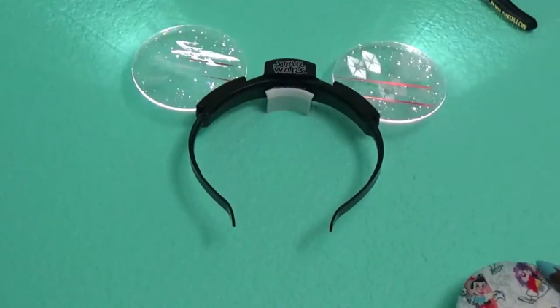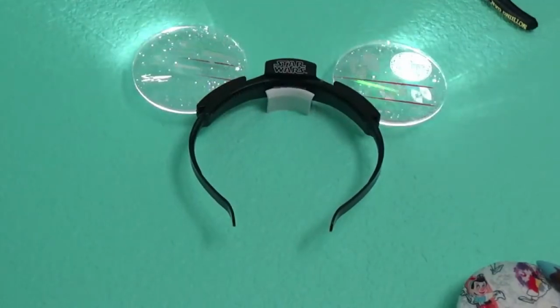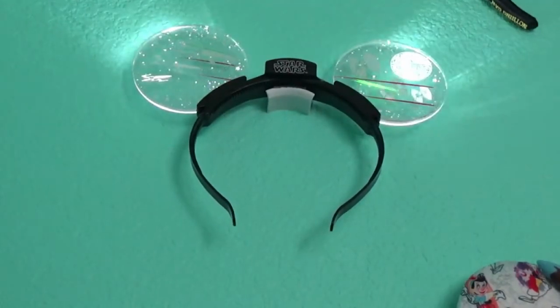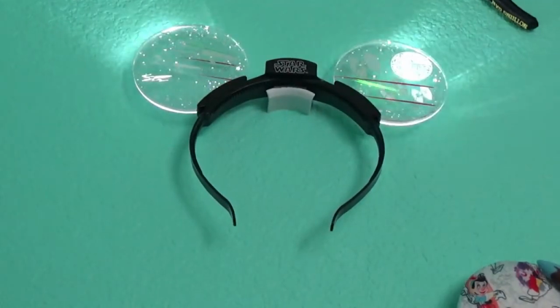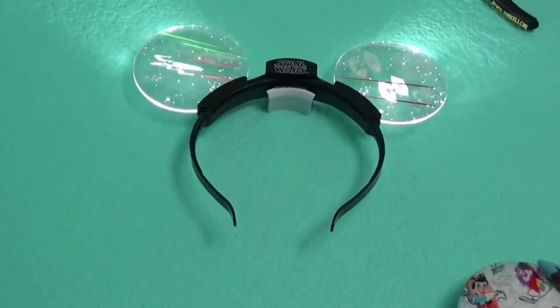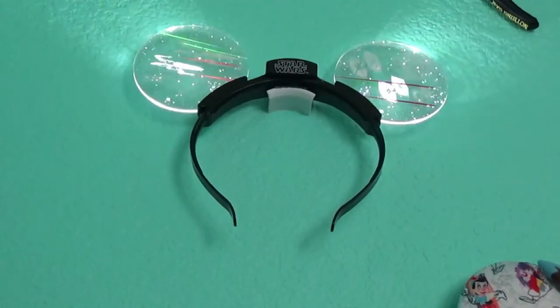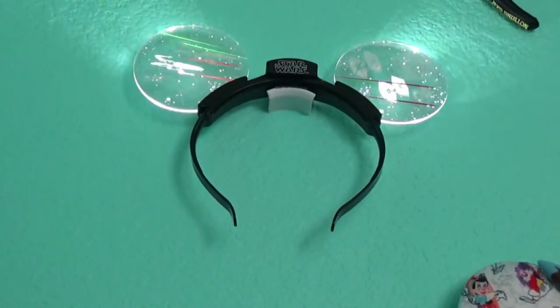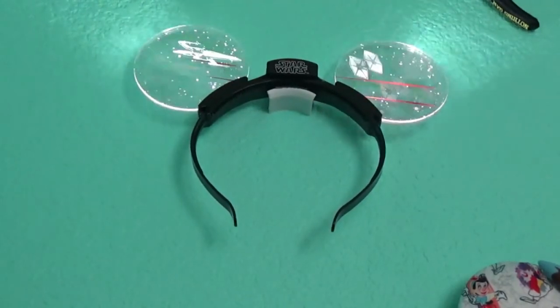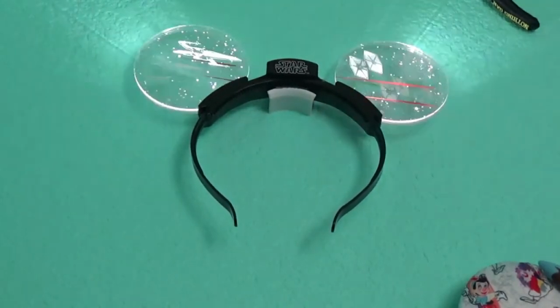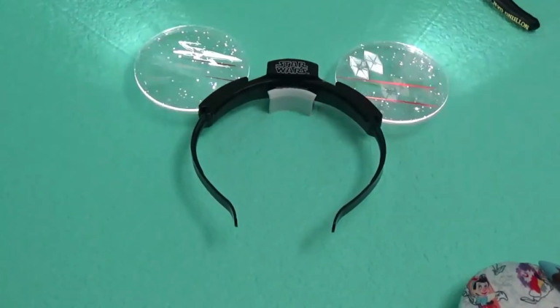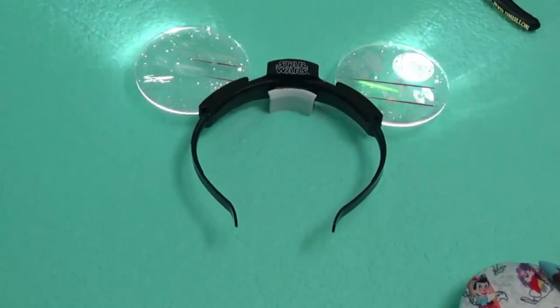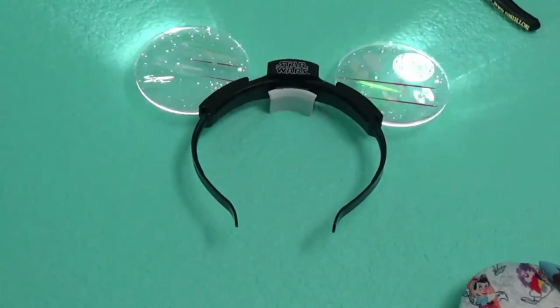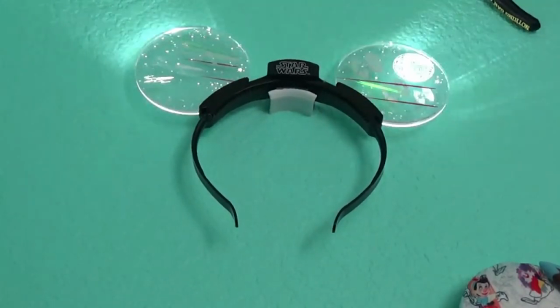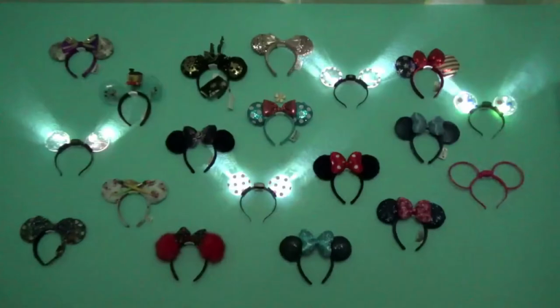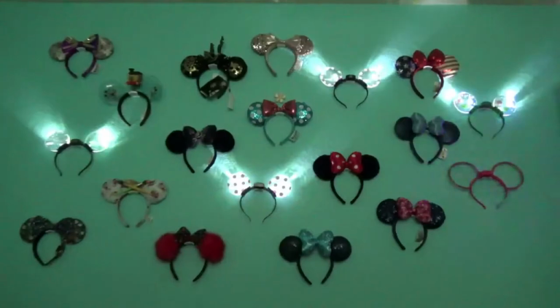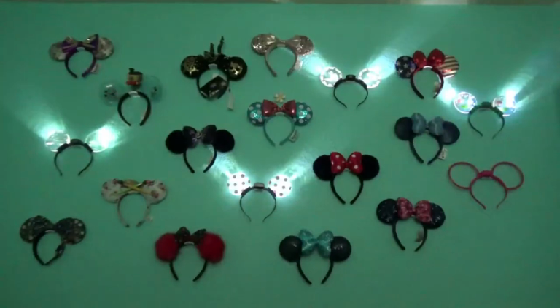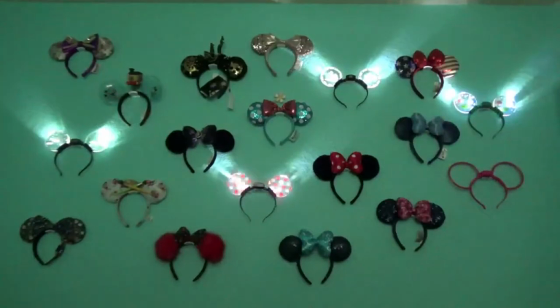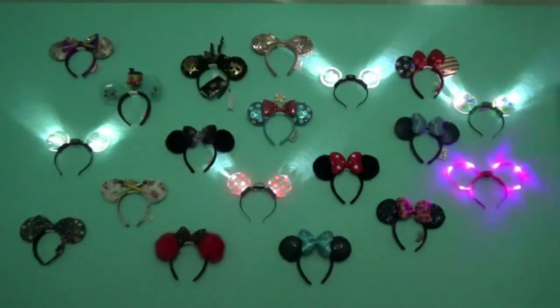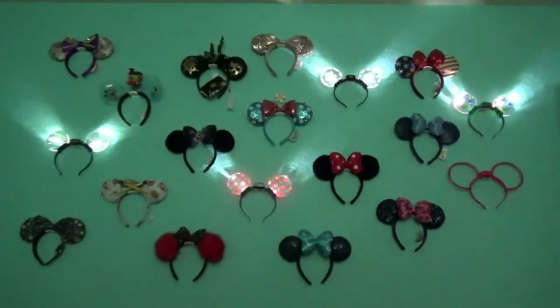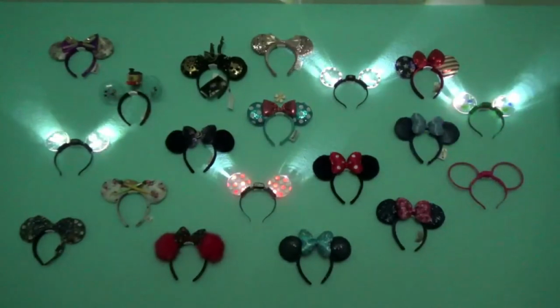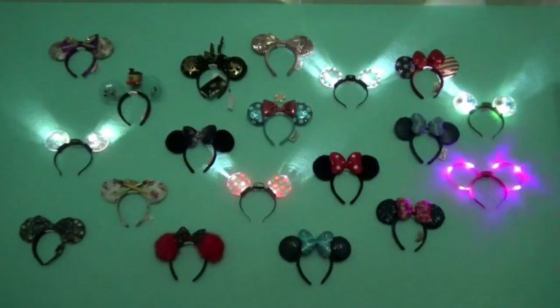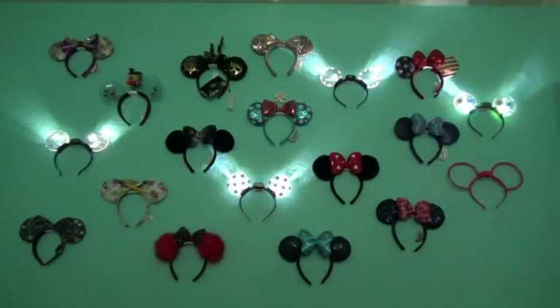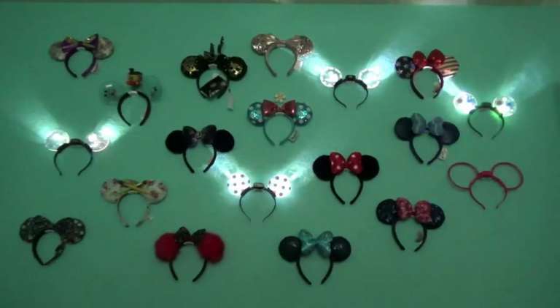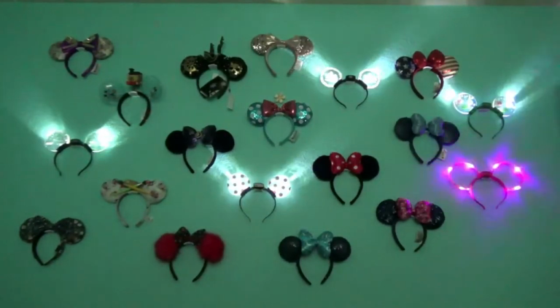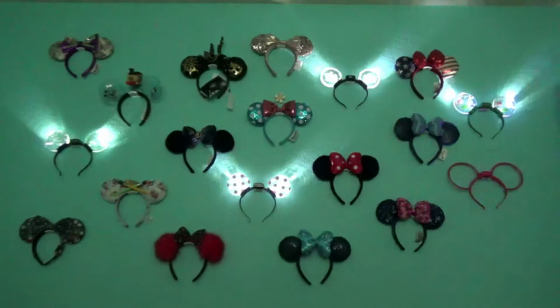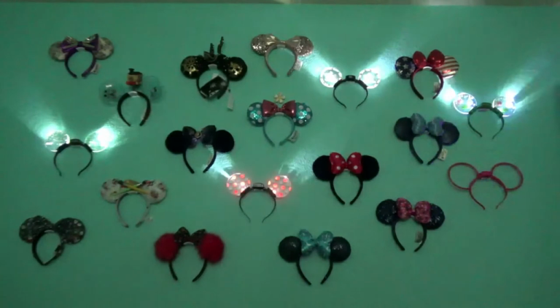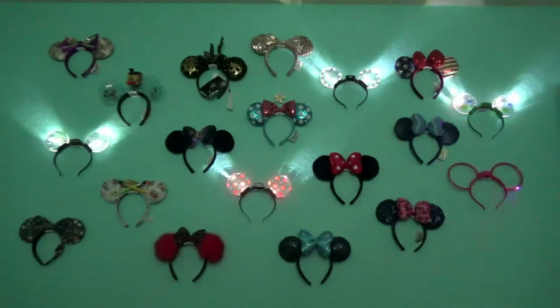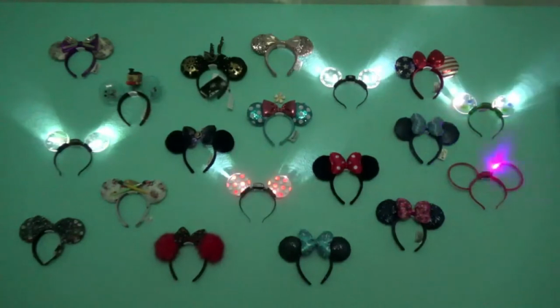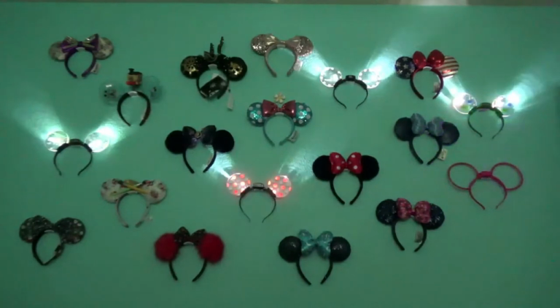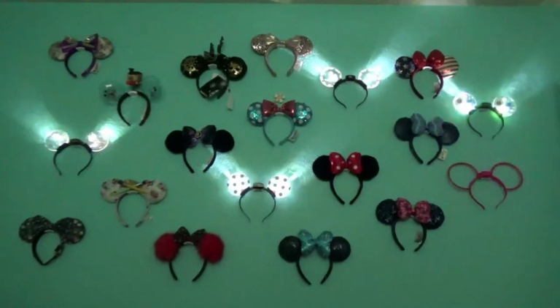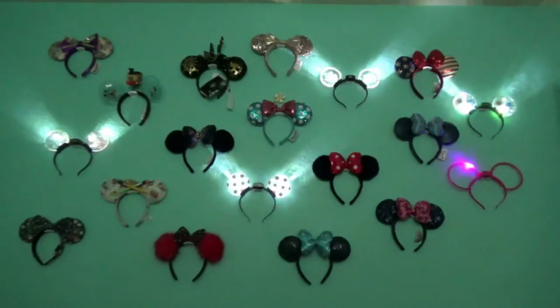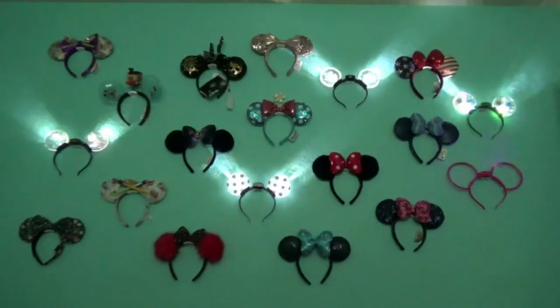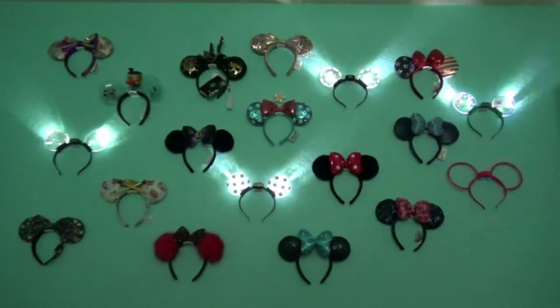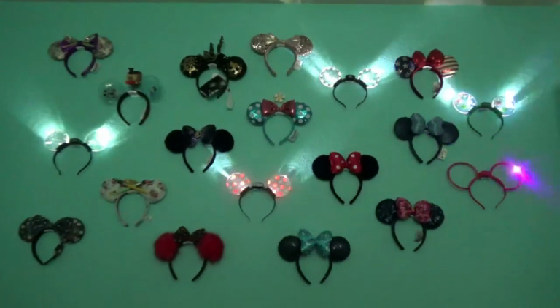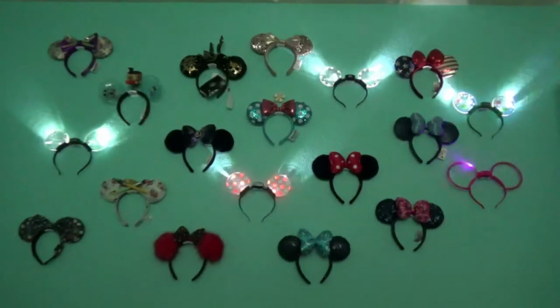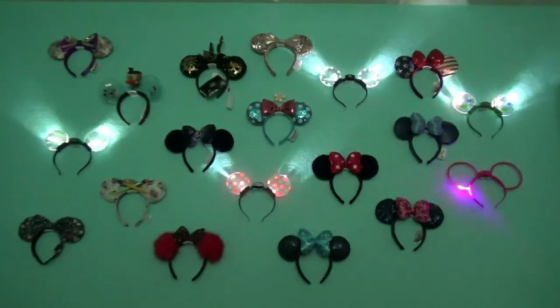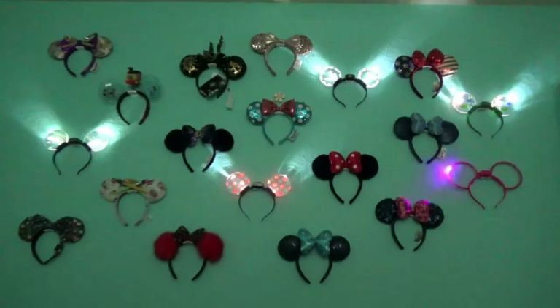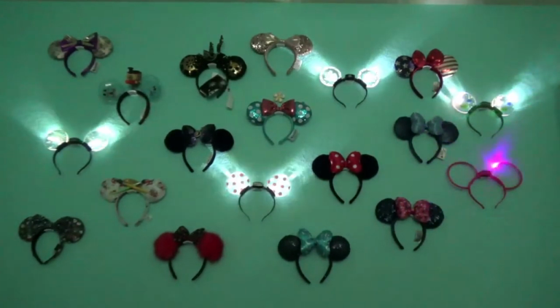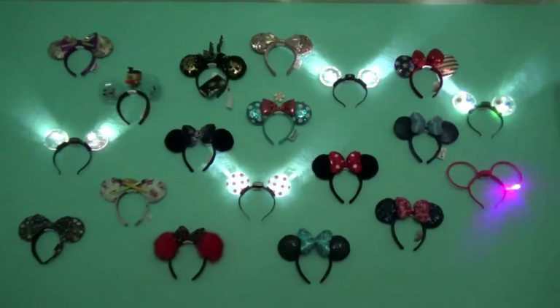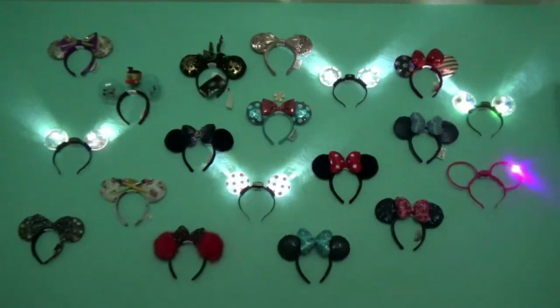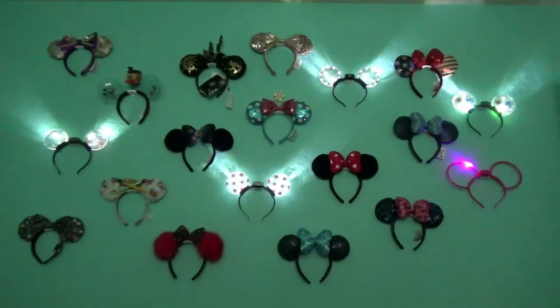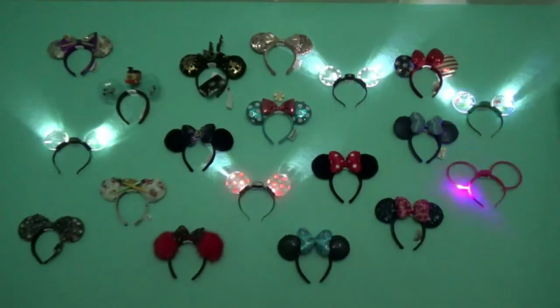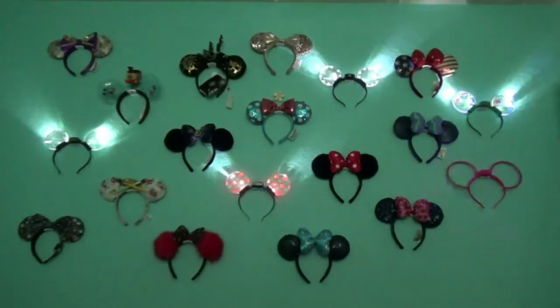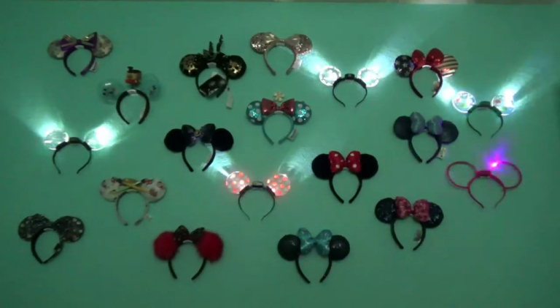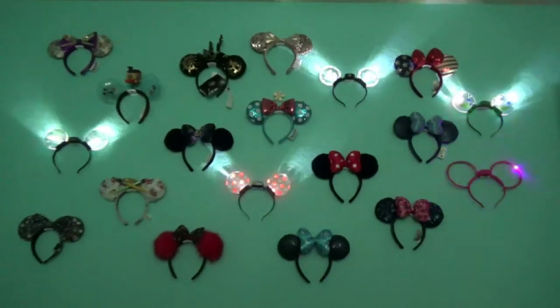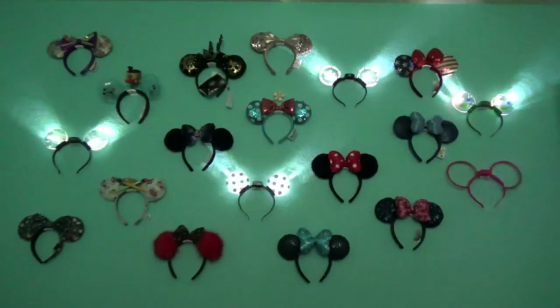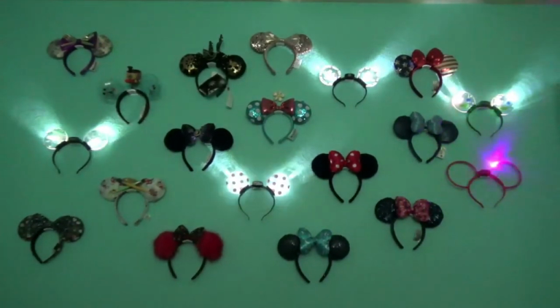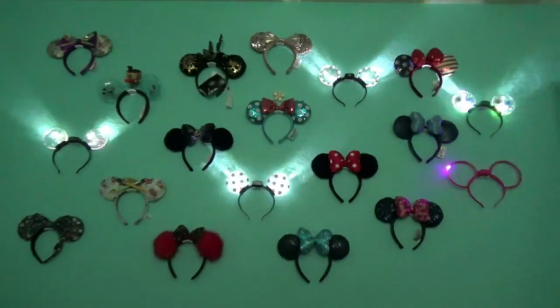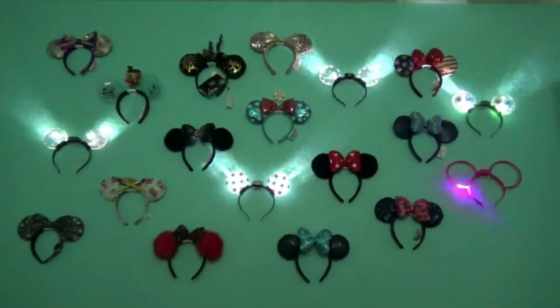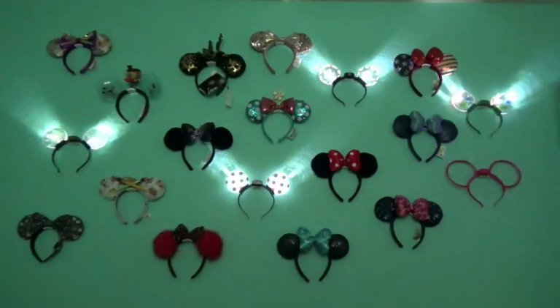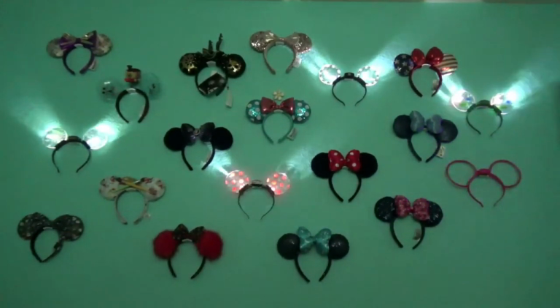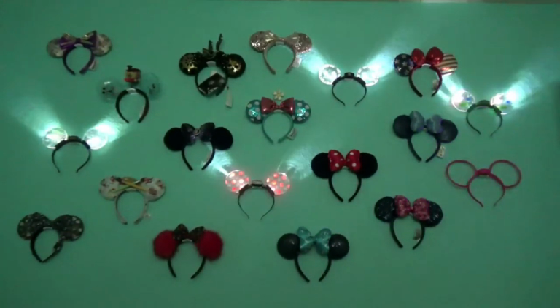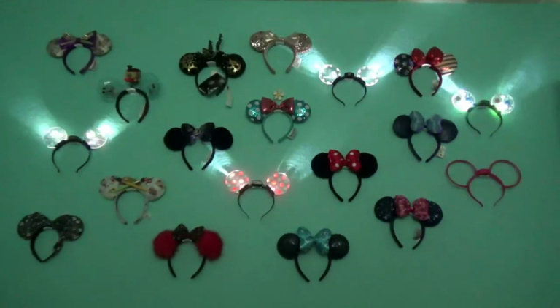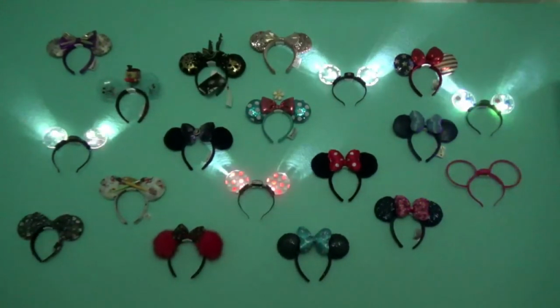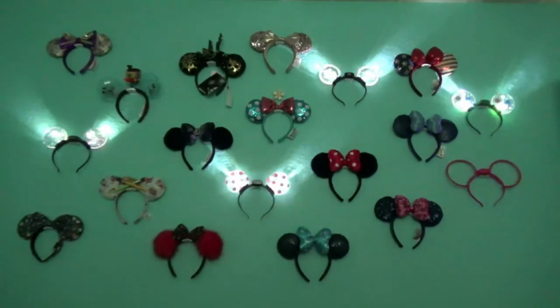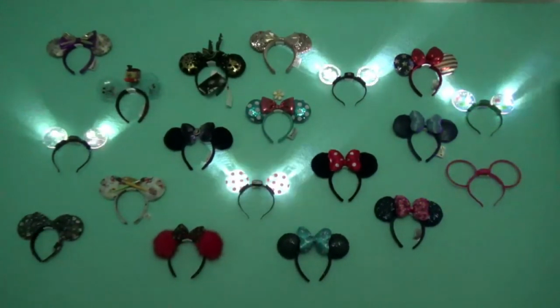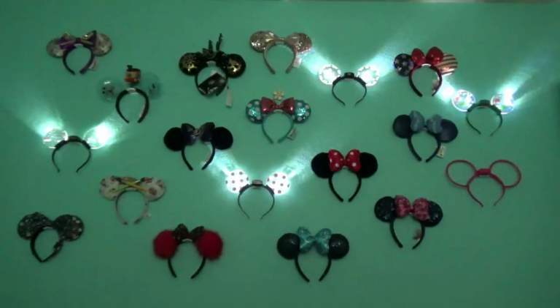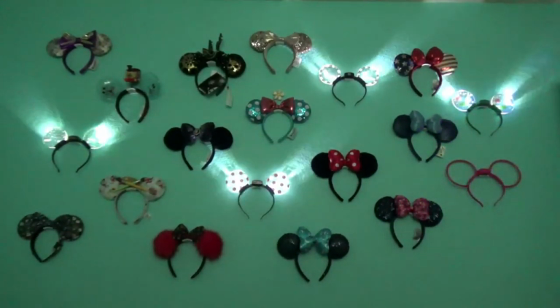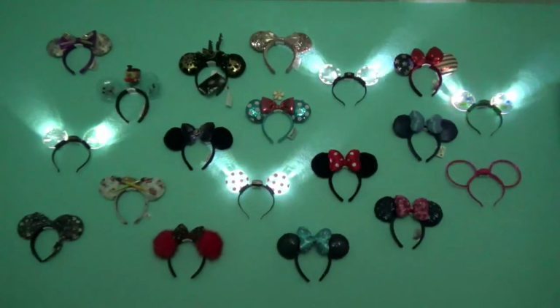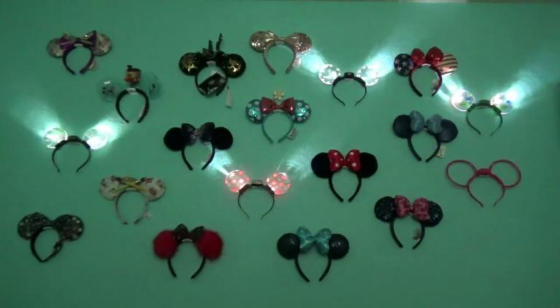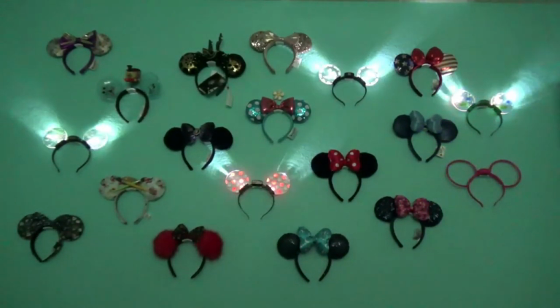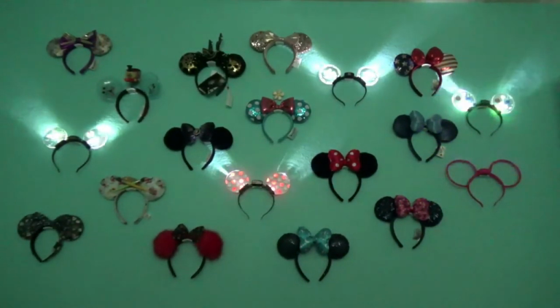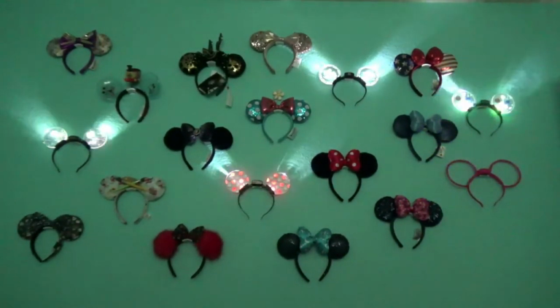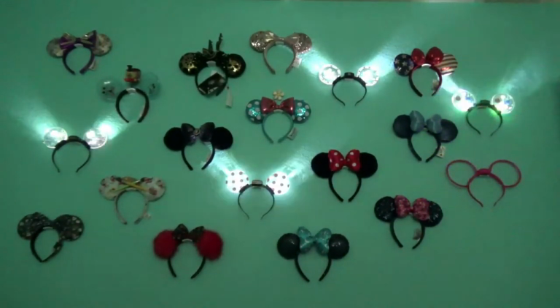And there's the end result. There is the finished wall, using those little hooks to hang your ears on.